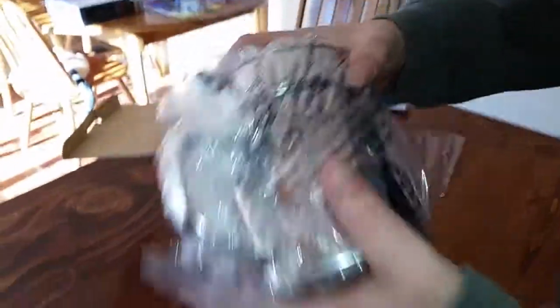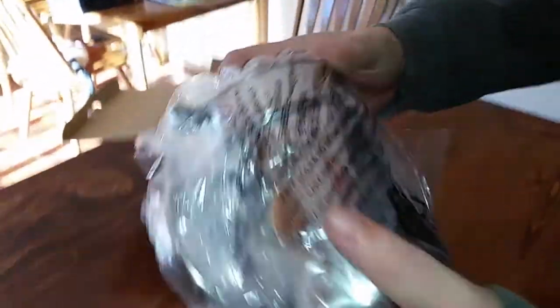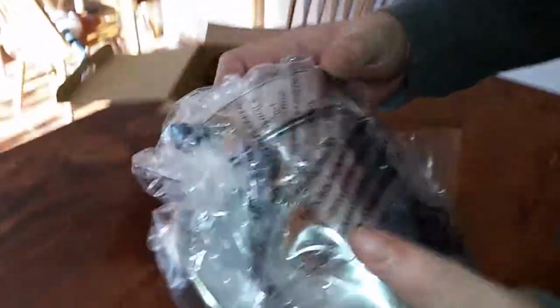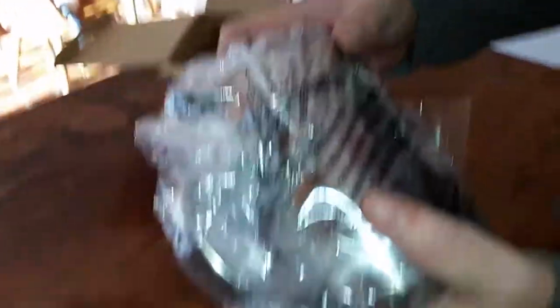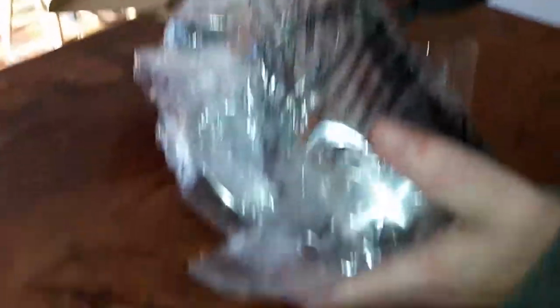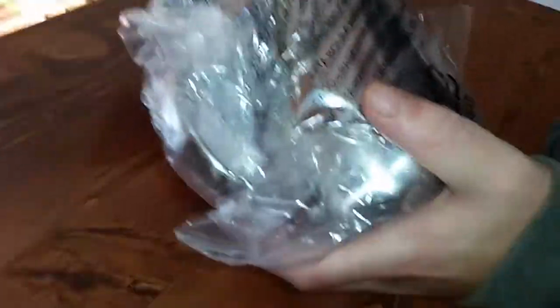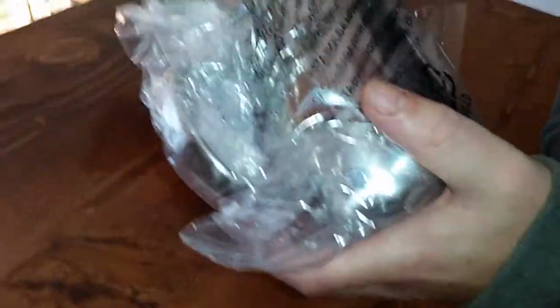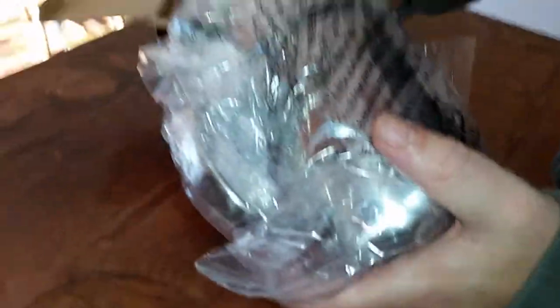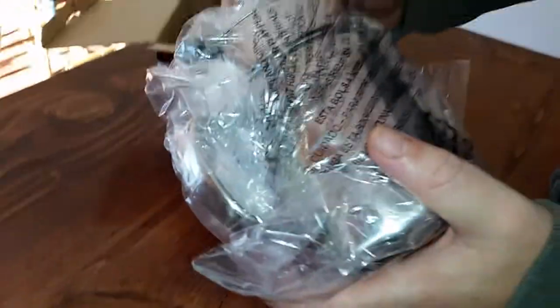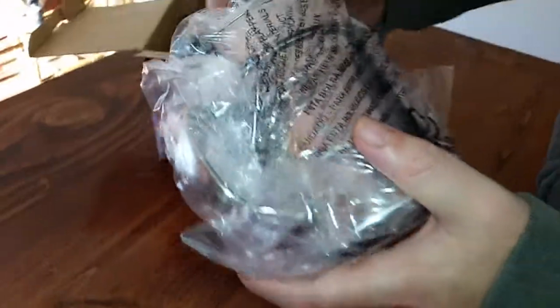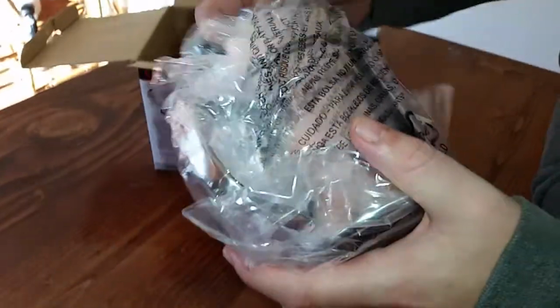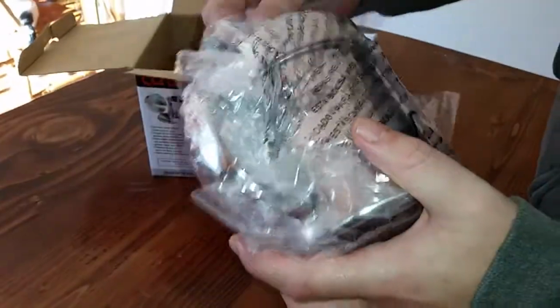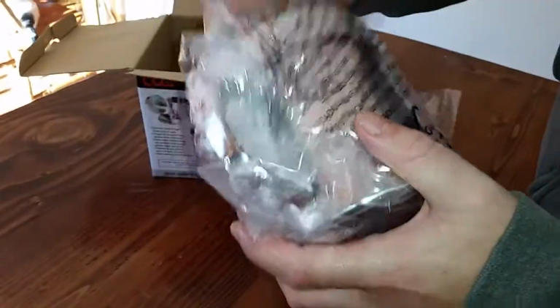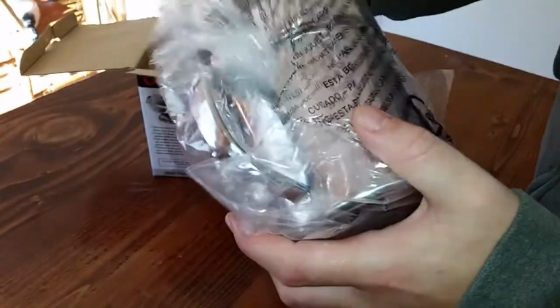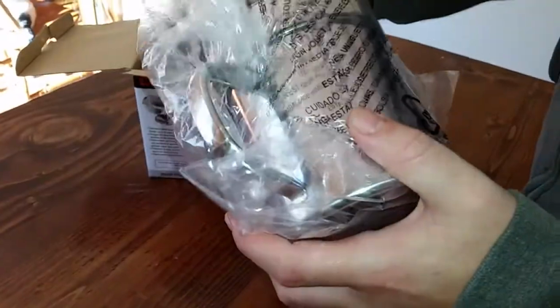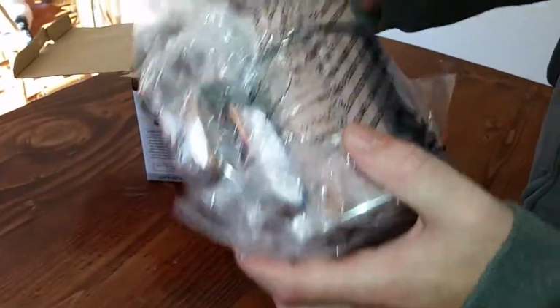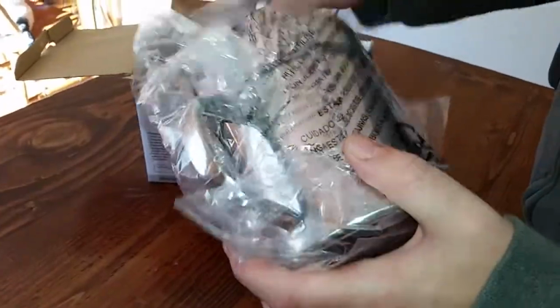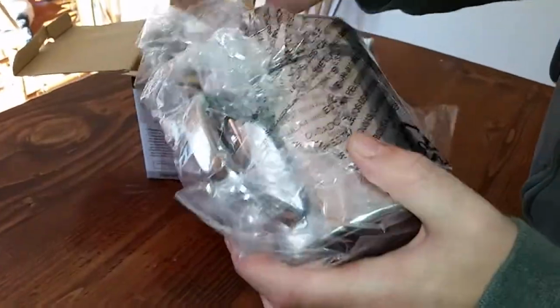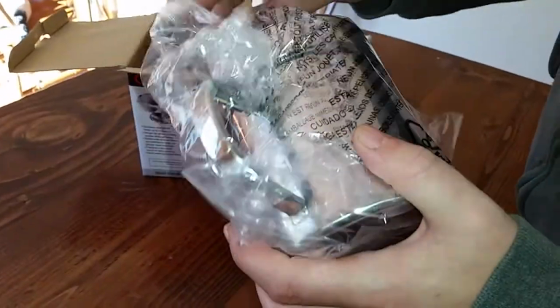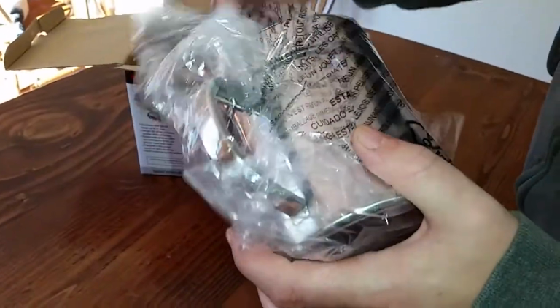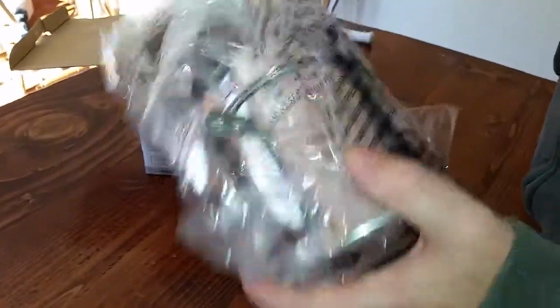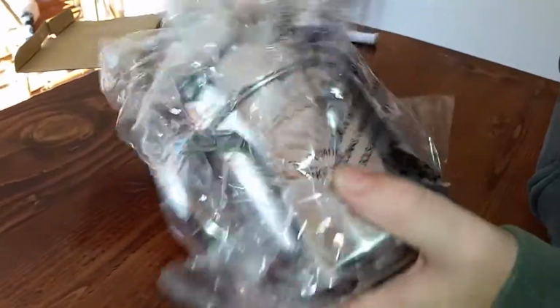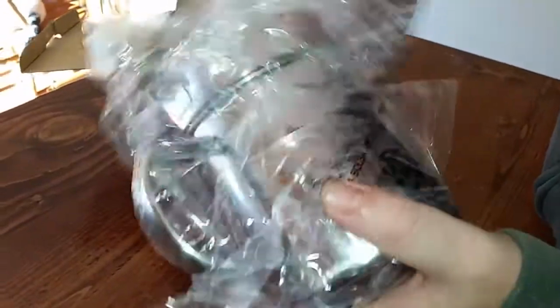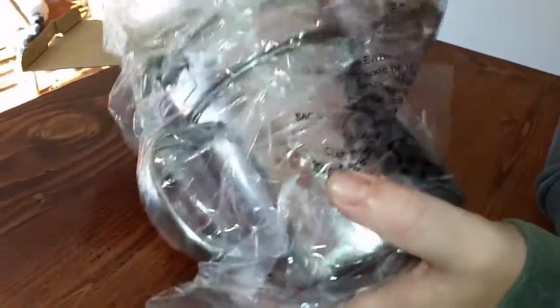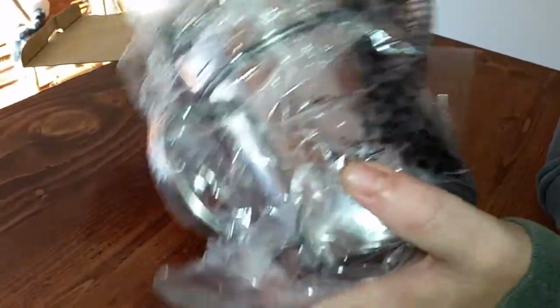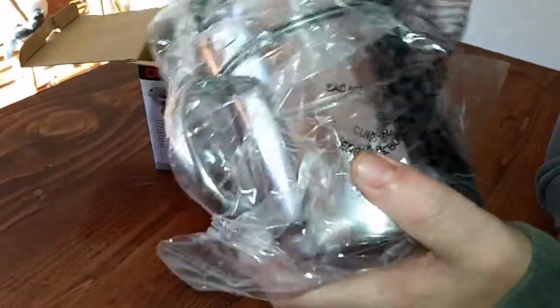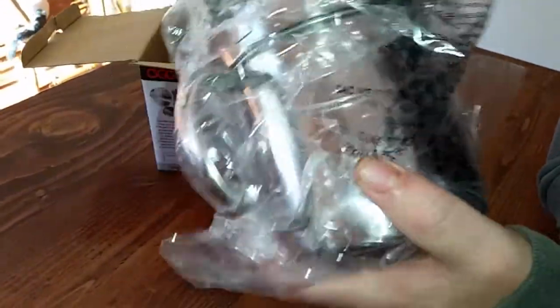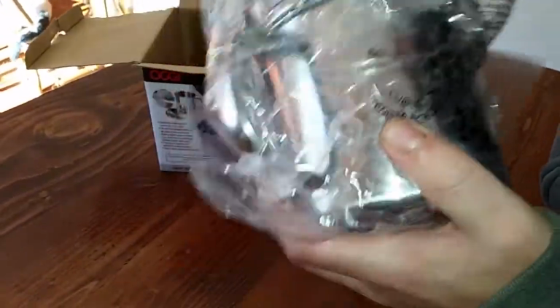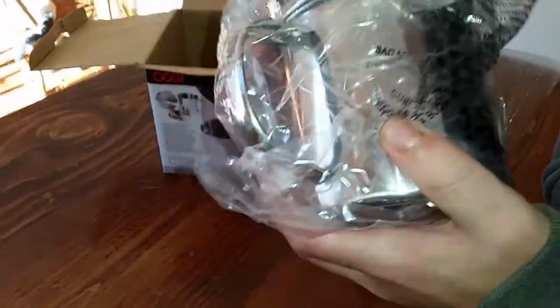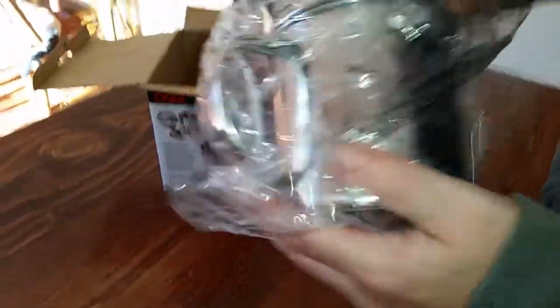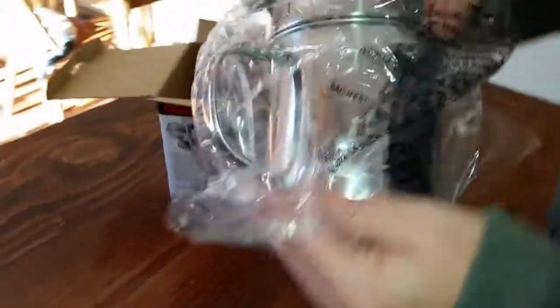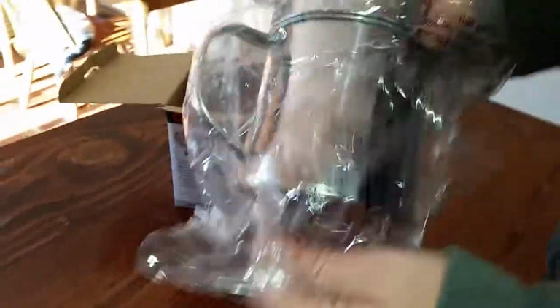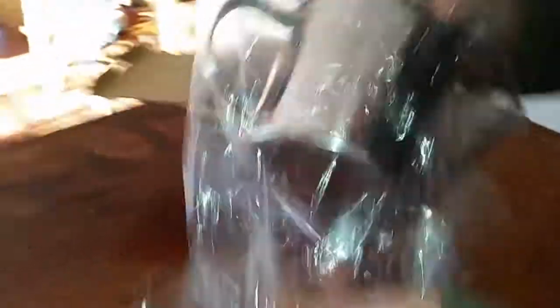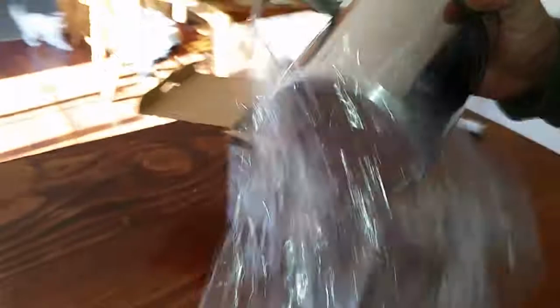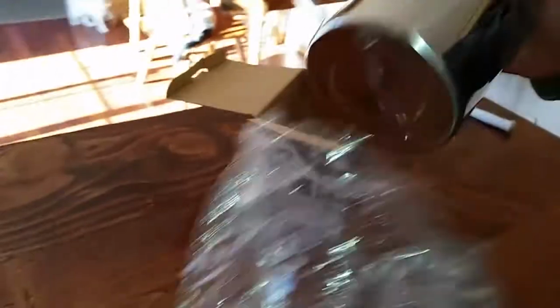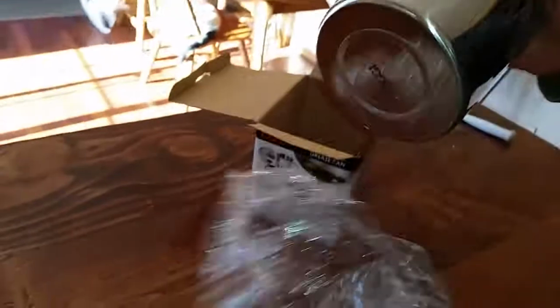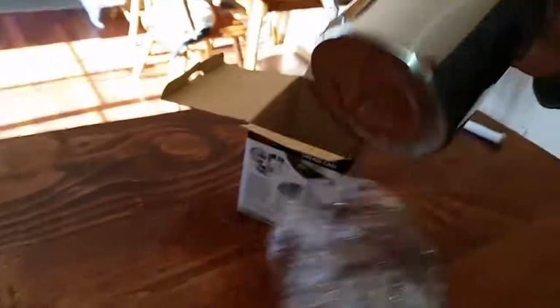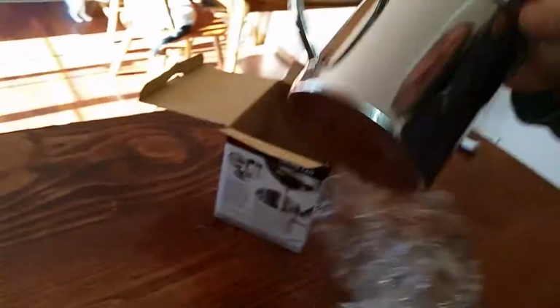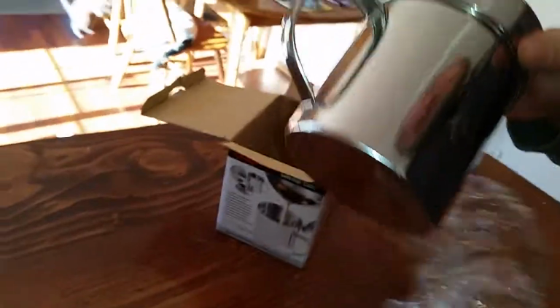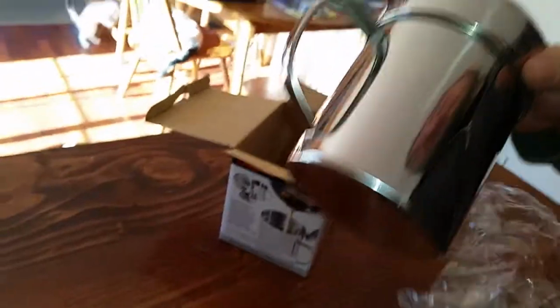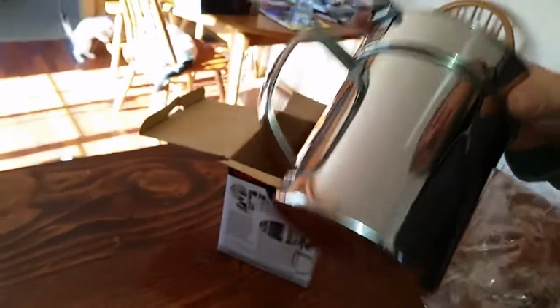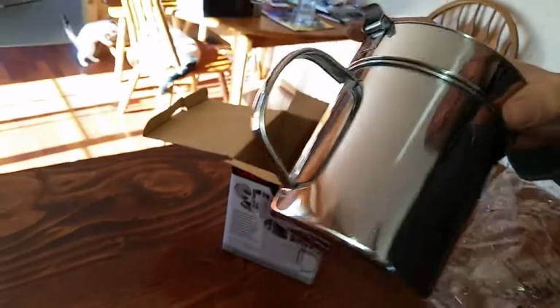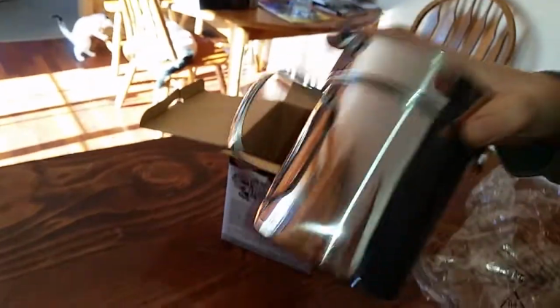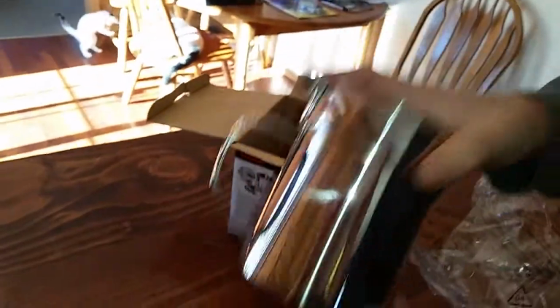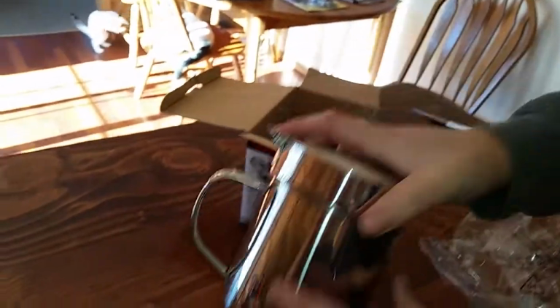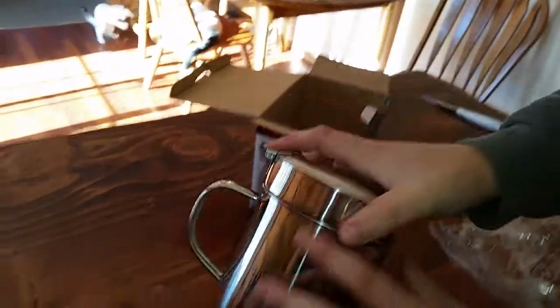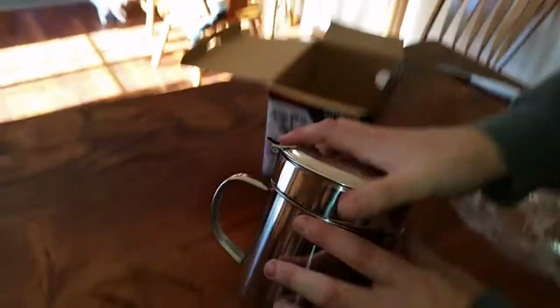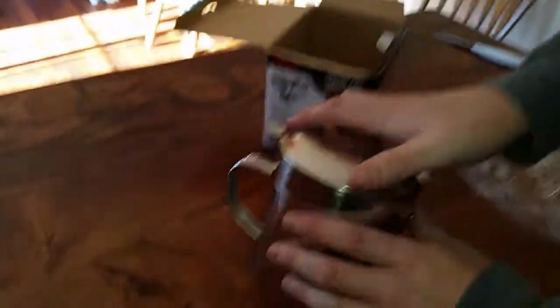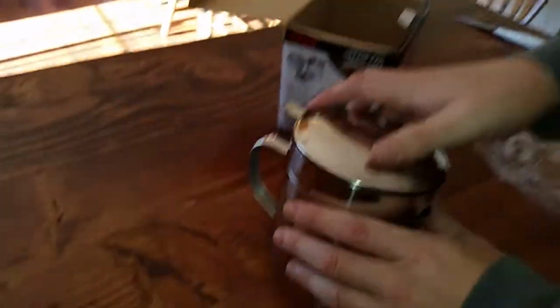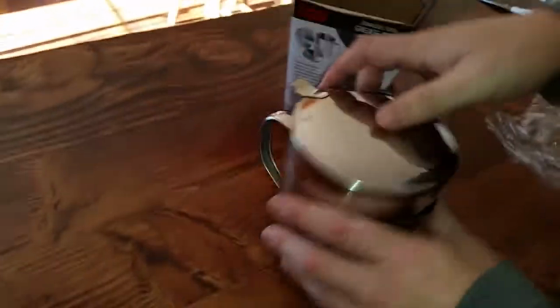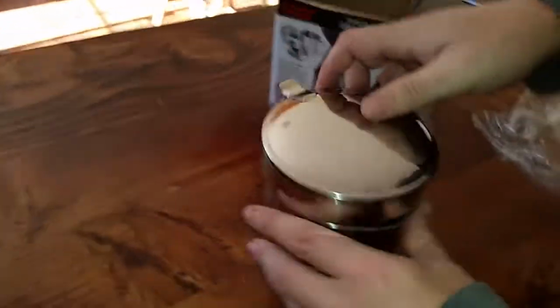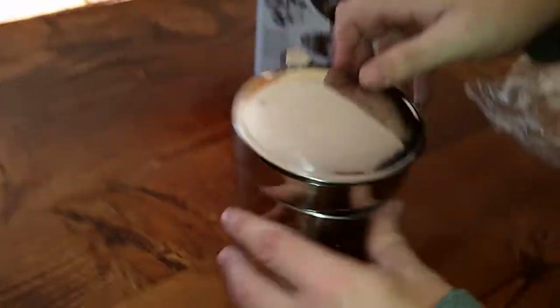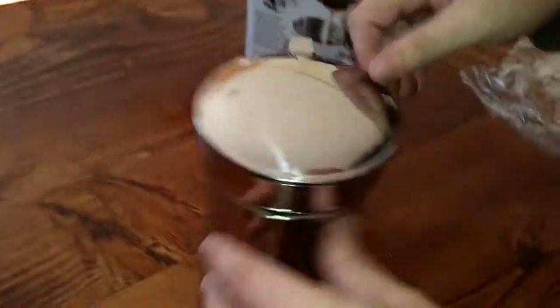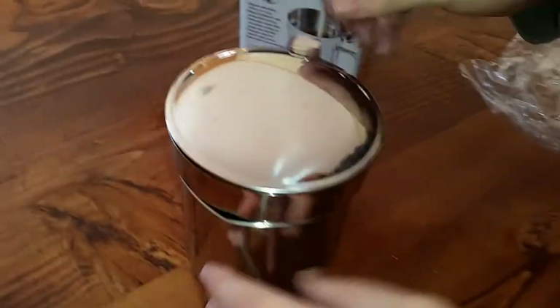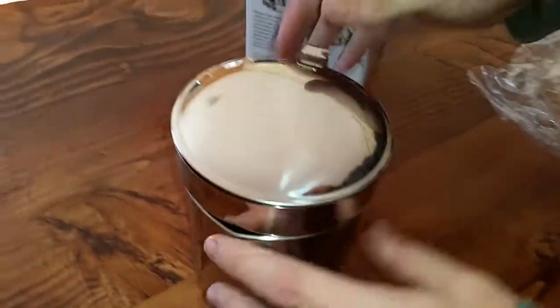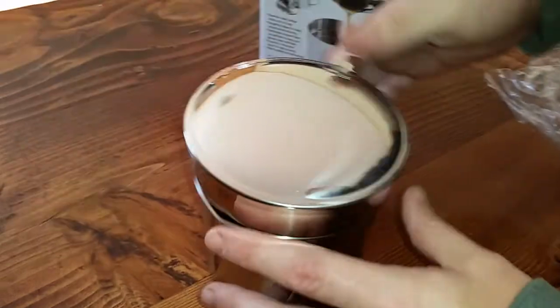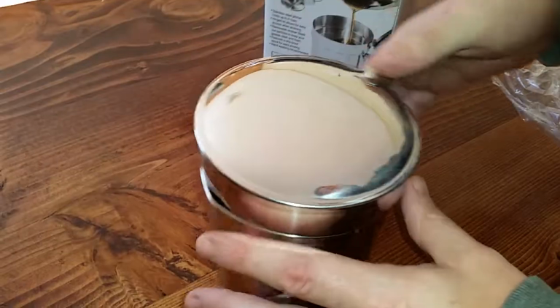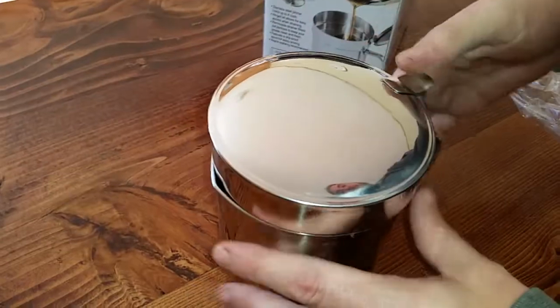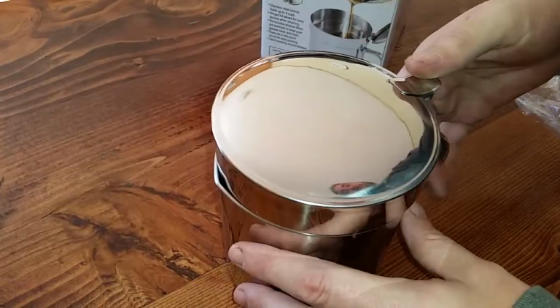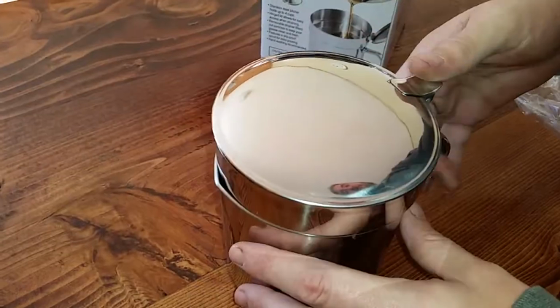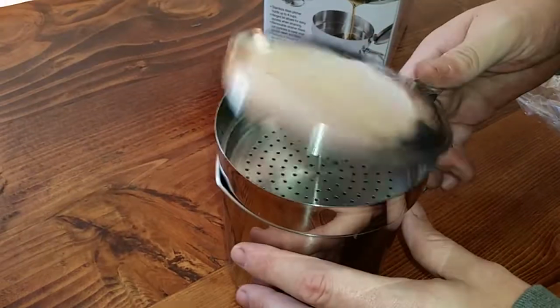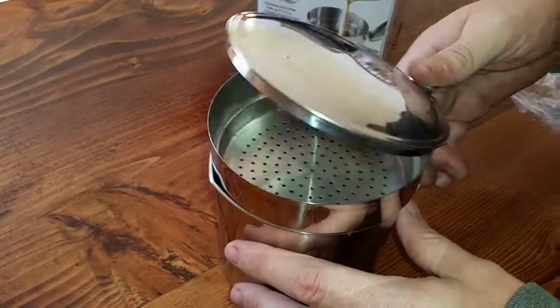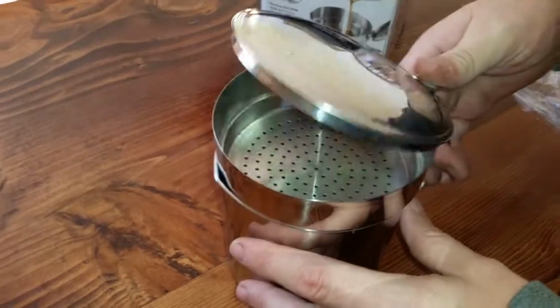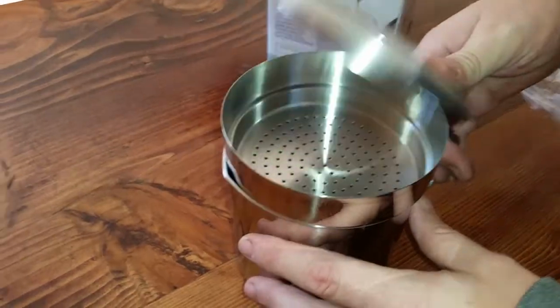Comes with one of those dangerous bags. Don't give those to children or pets.